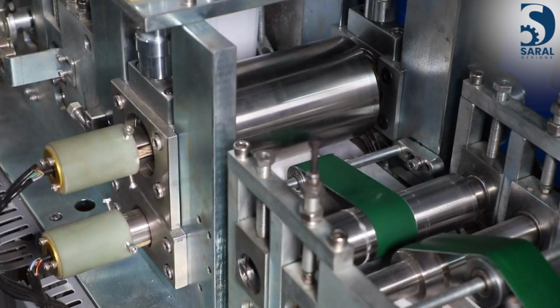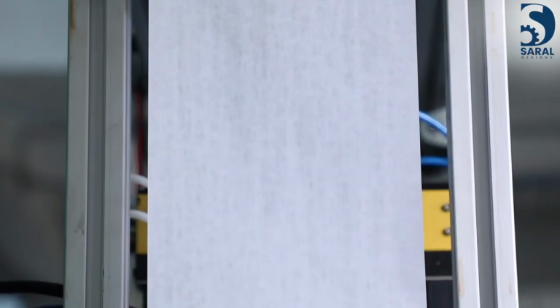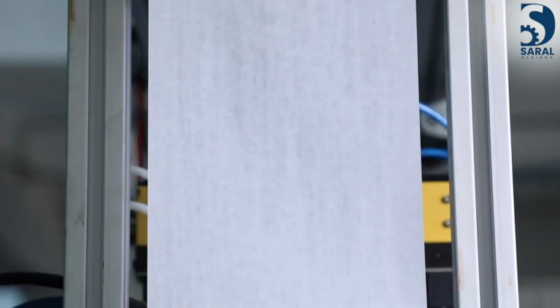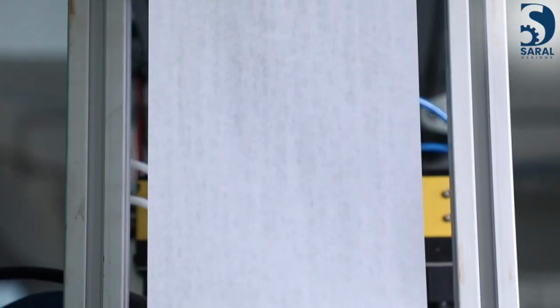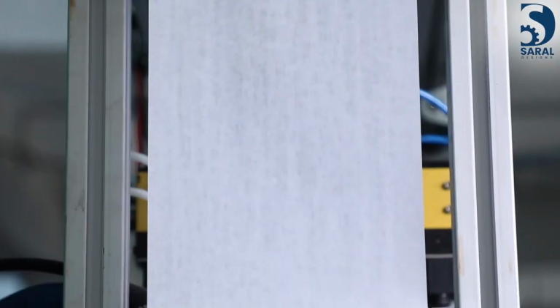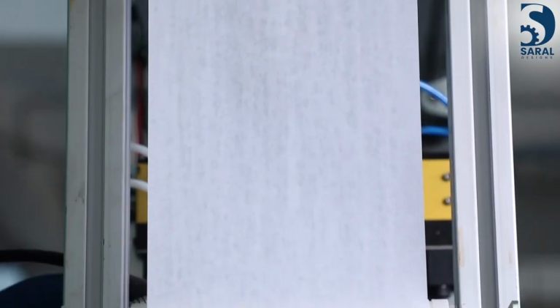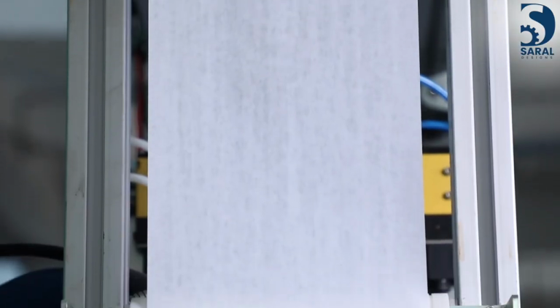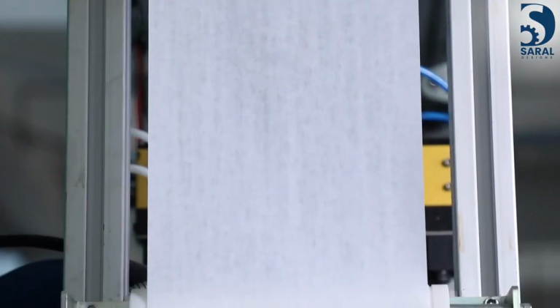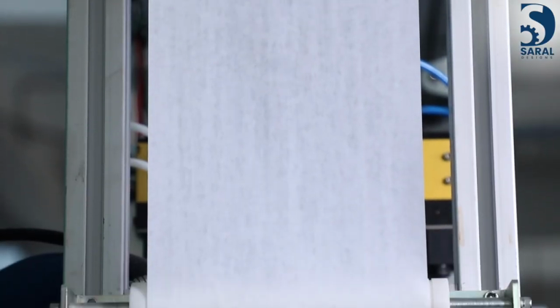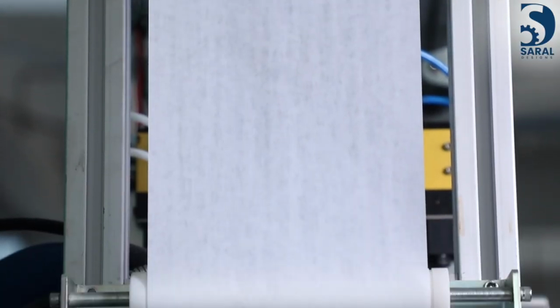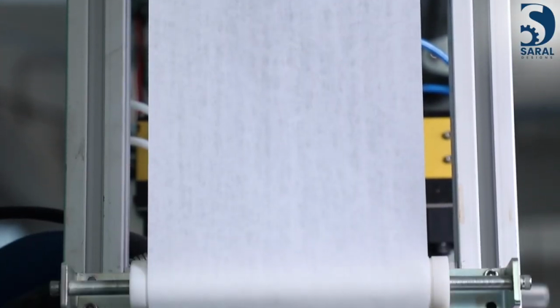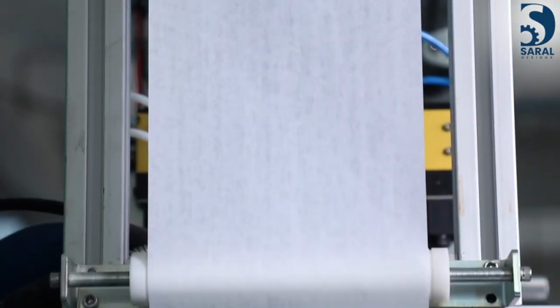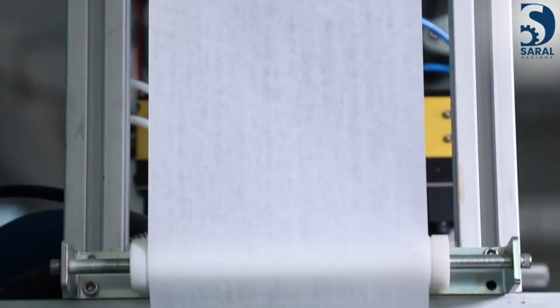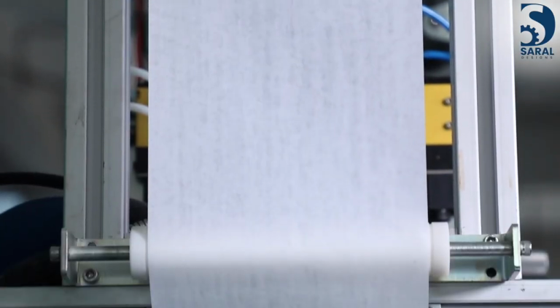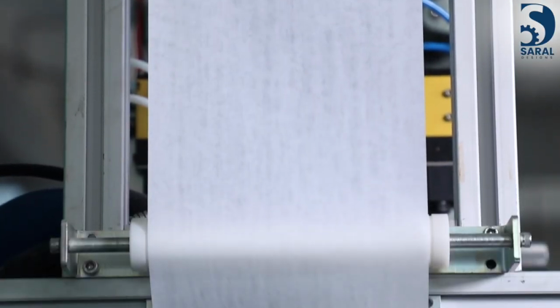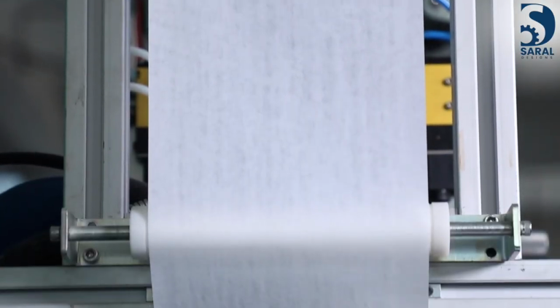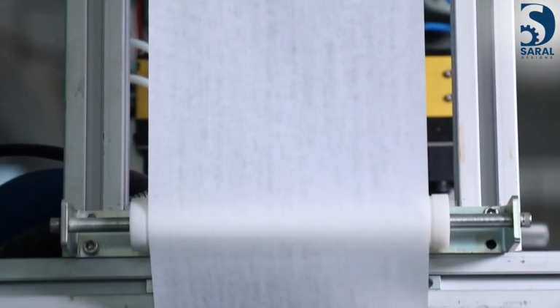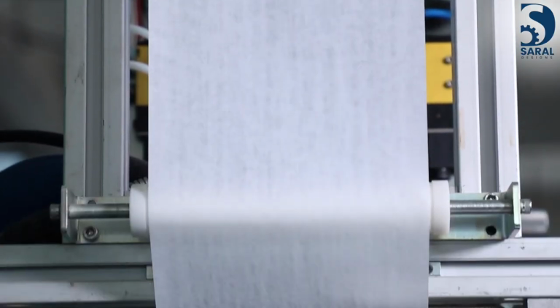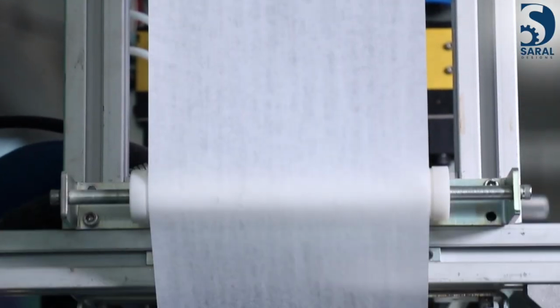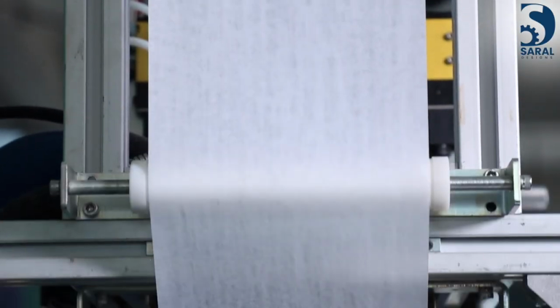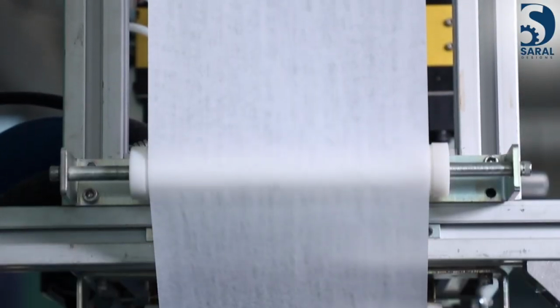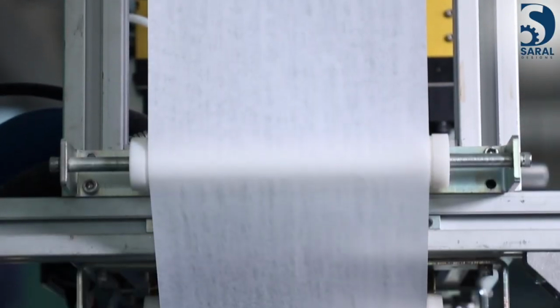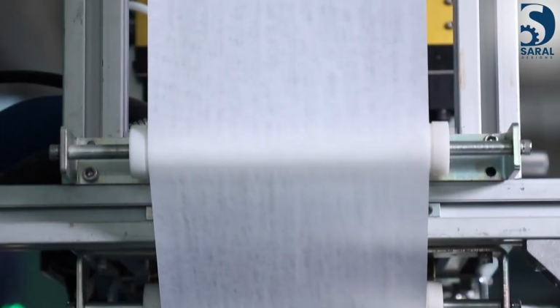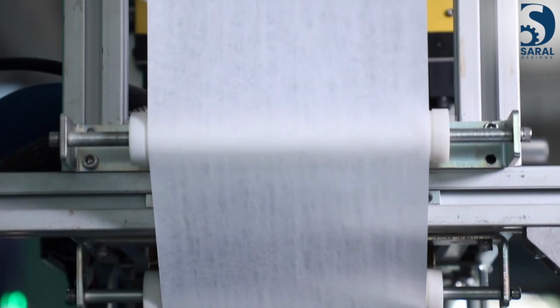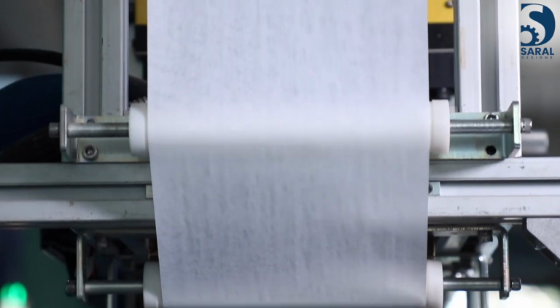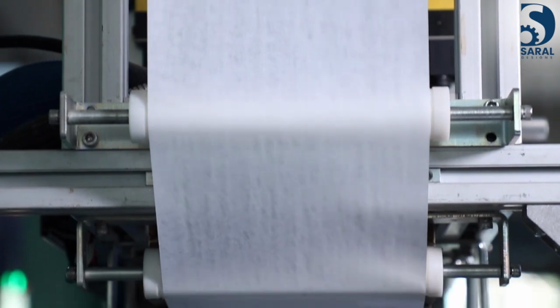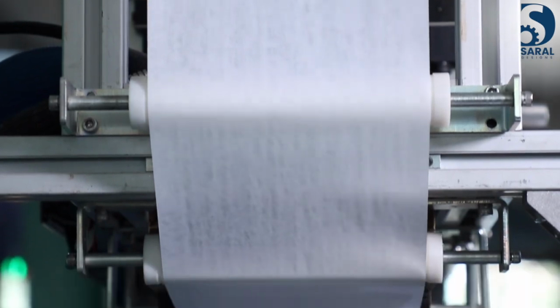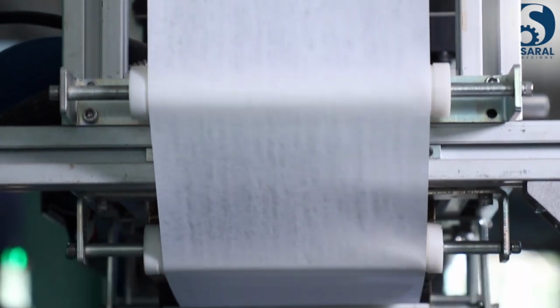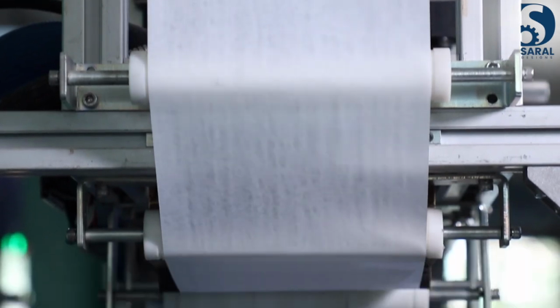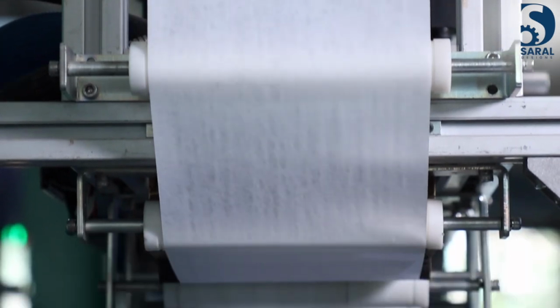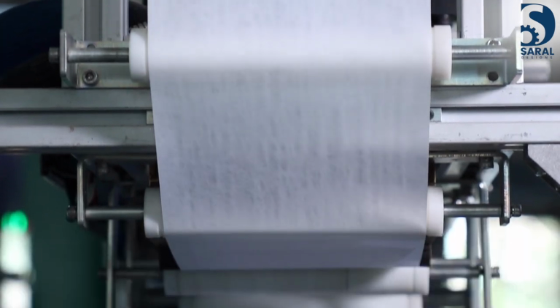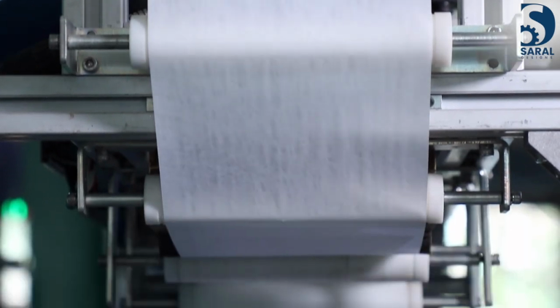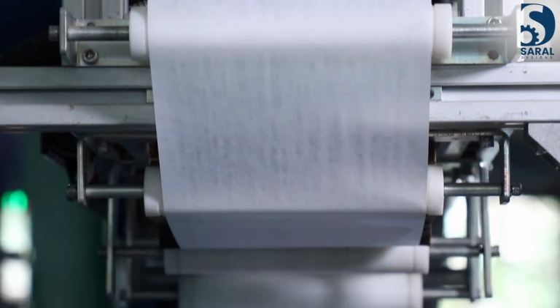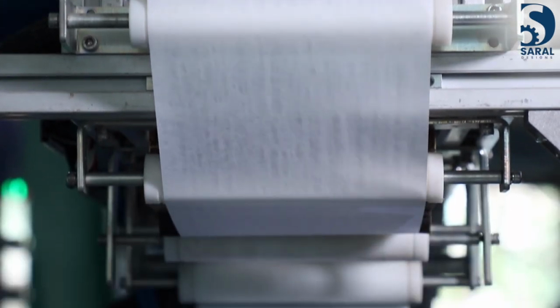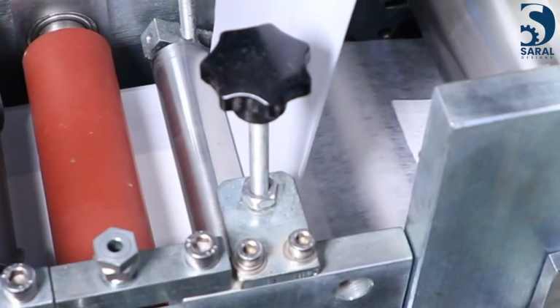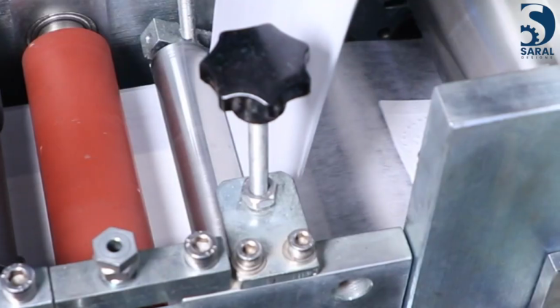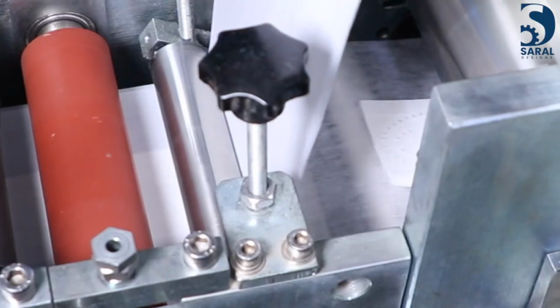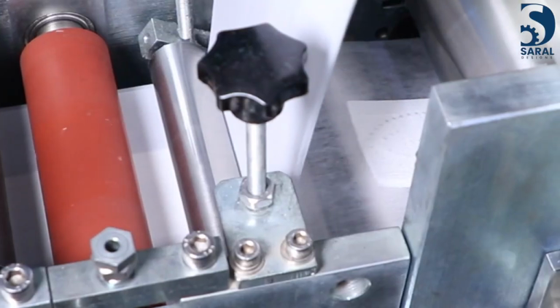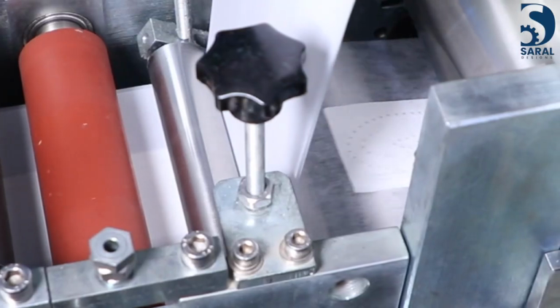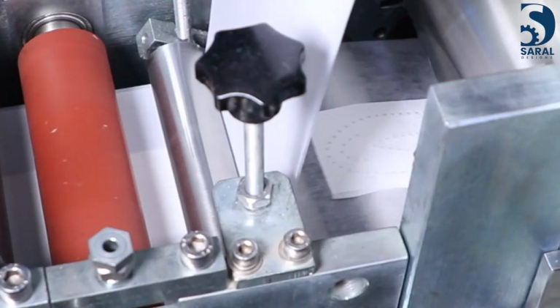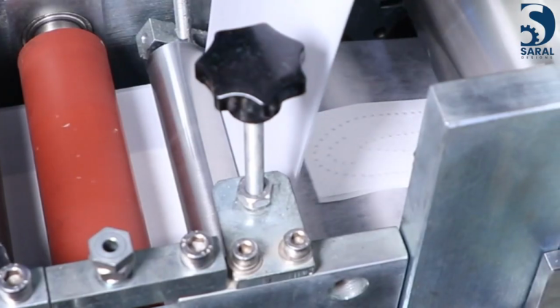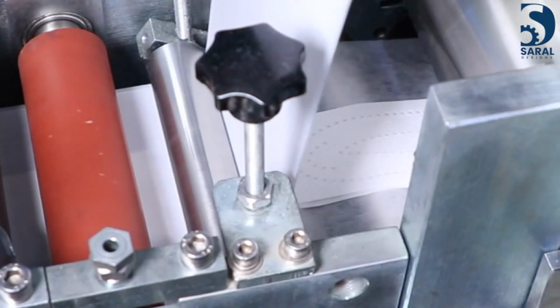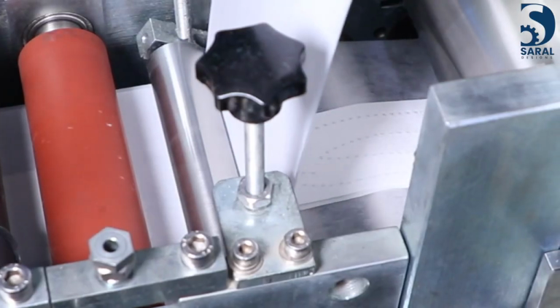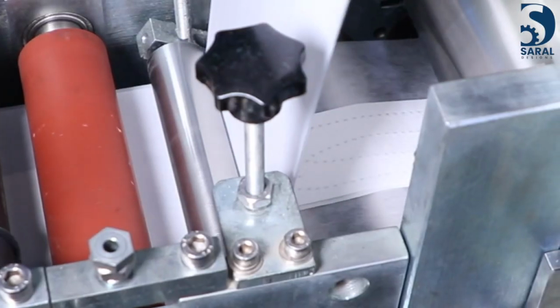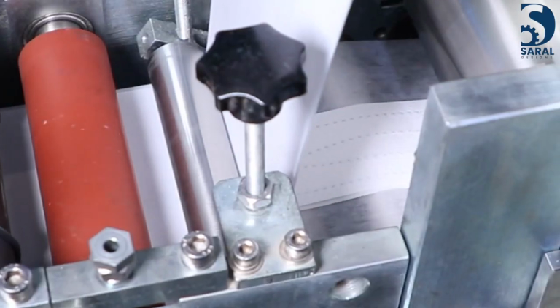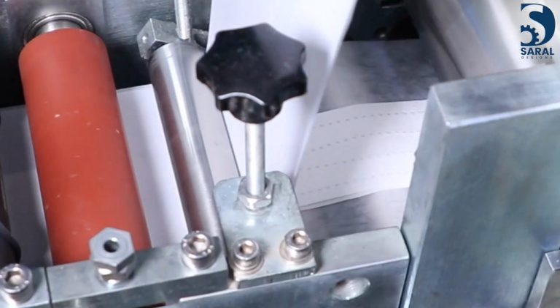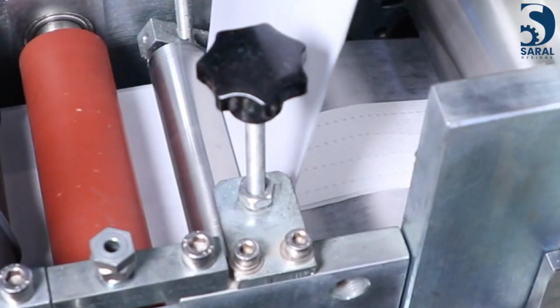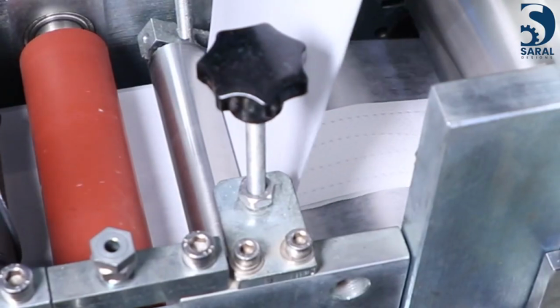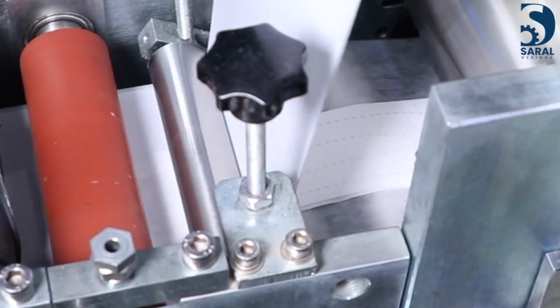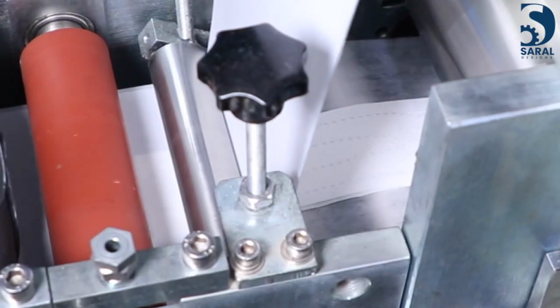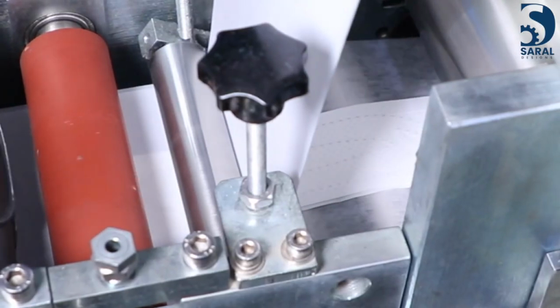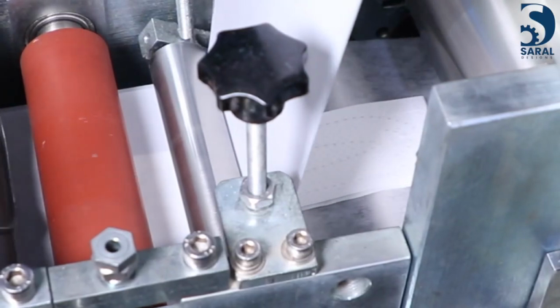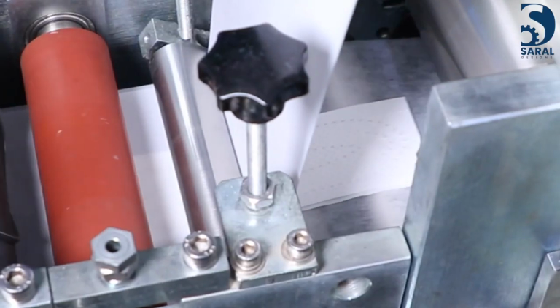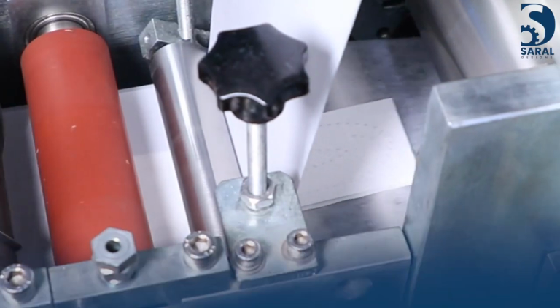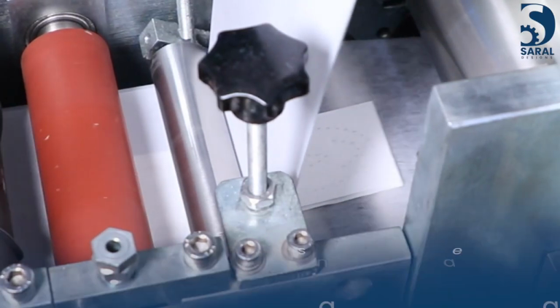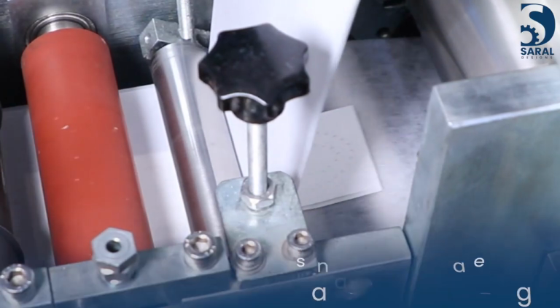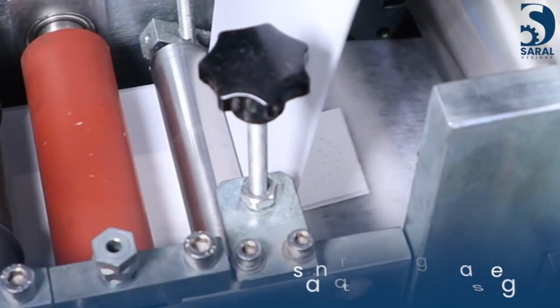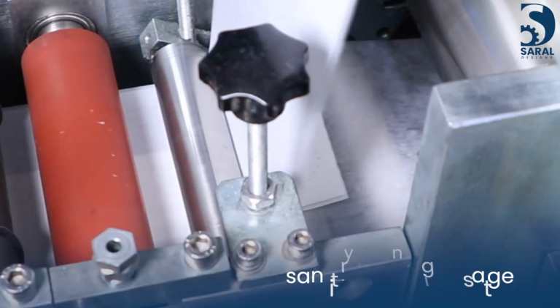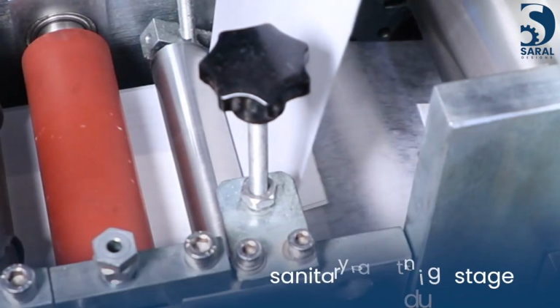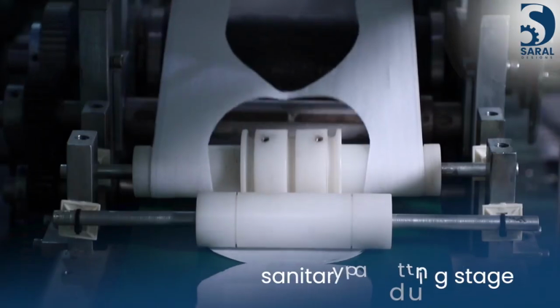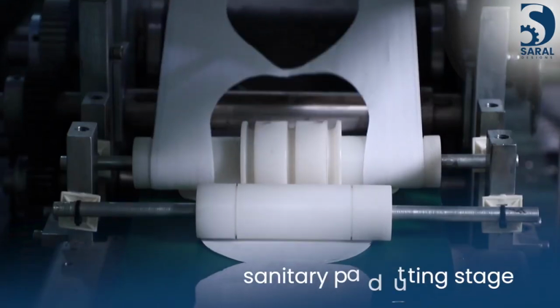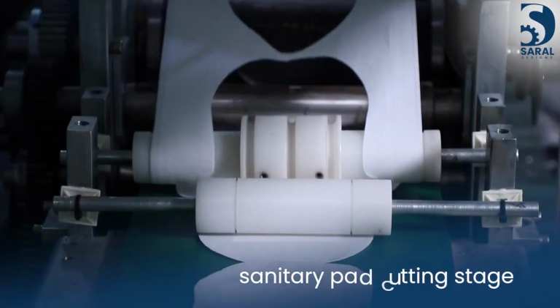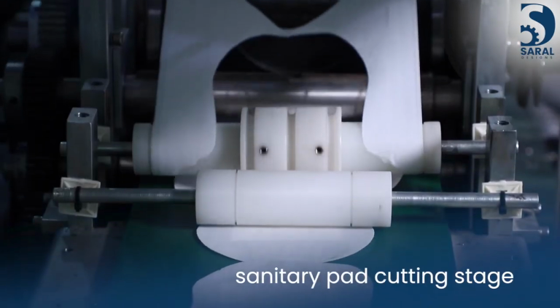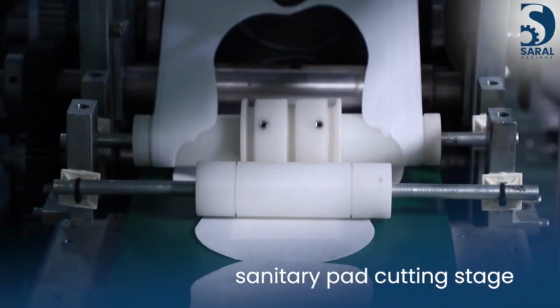The completed web is then passed through a cutting roller of a desired shape and size of a sanitary pad to cut the pad.